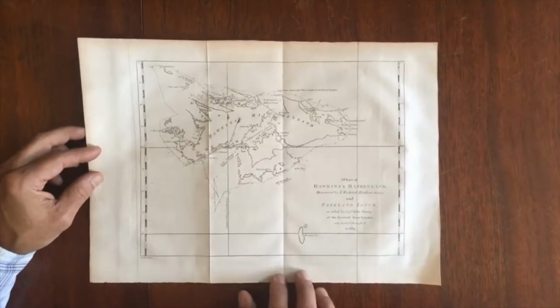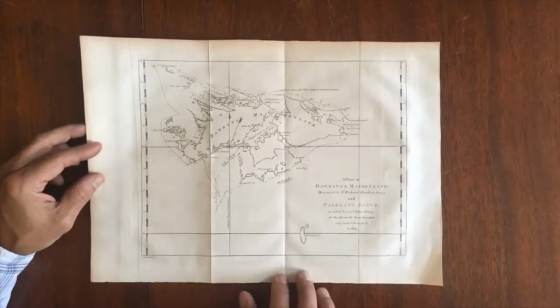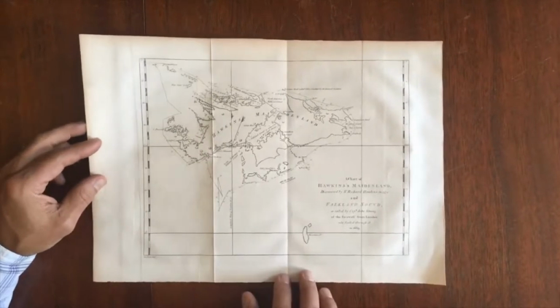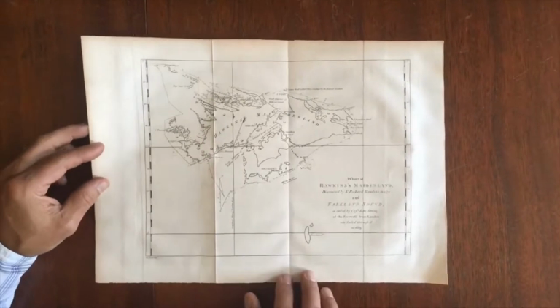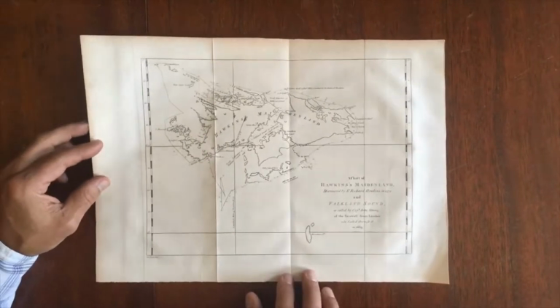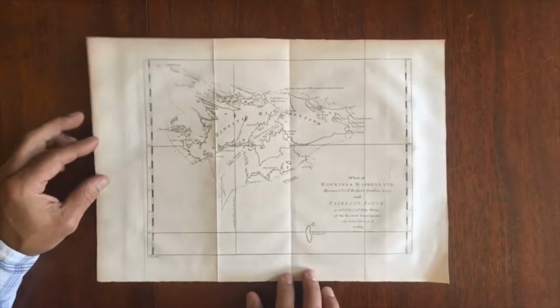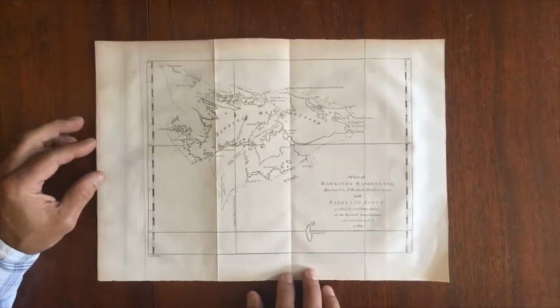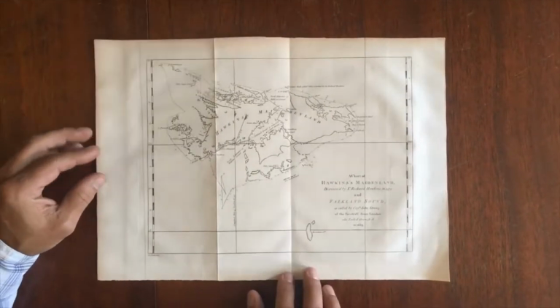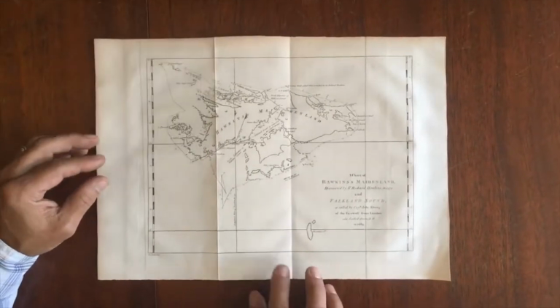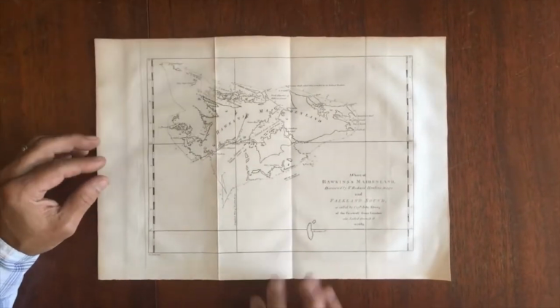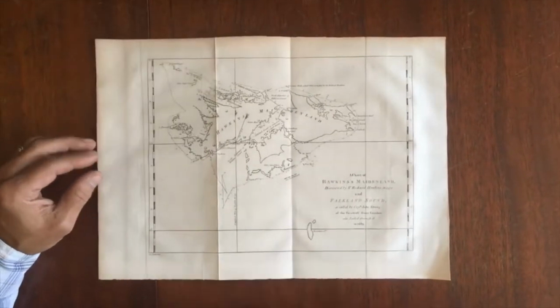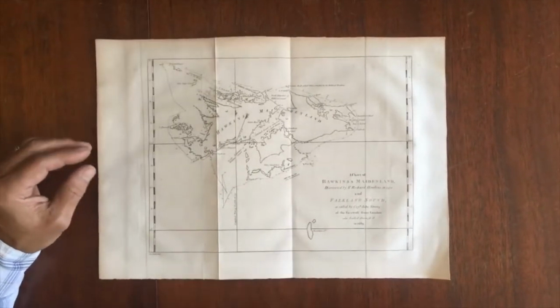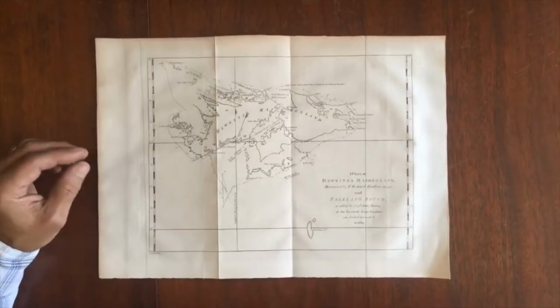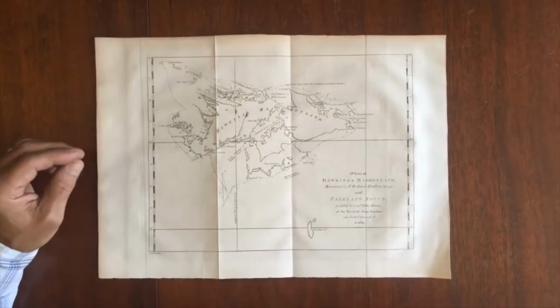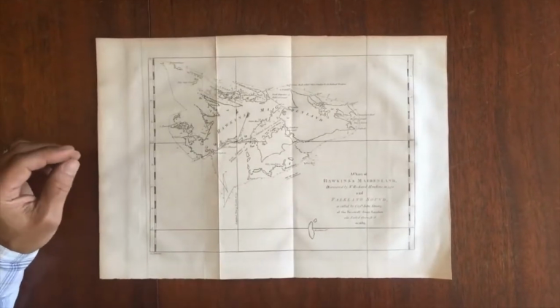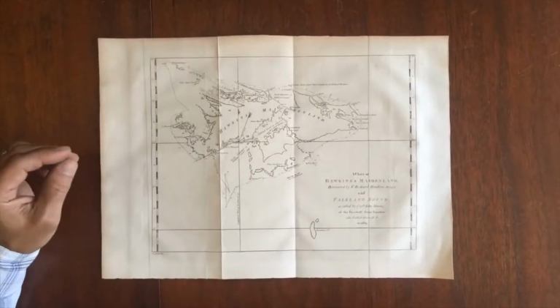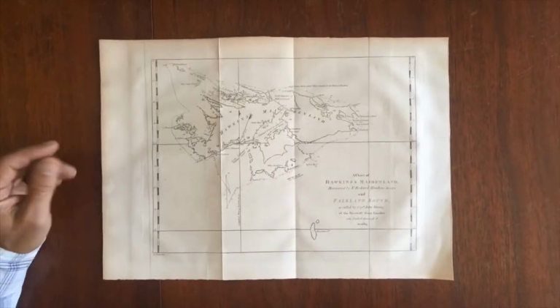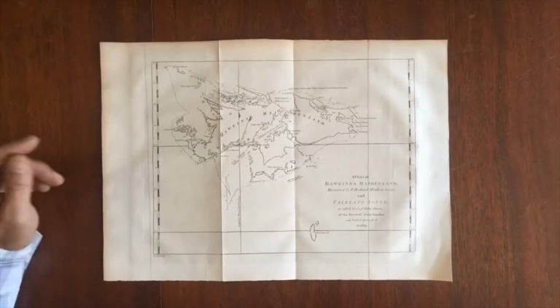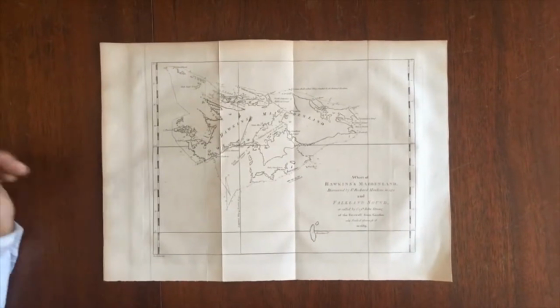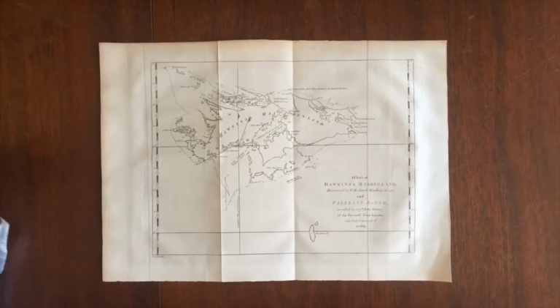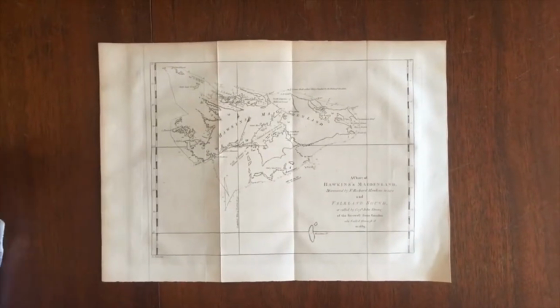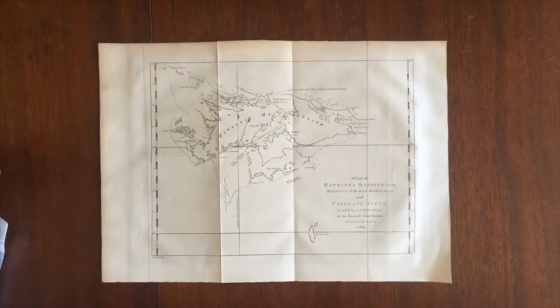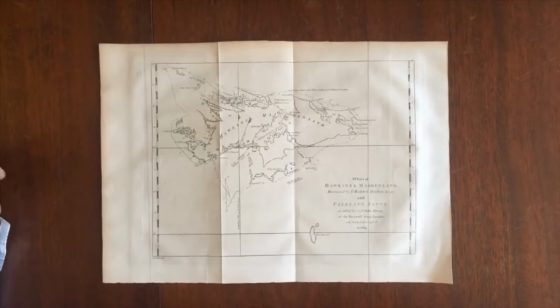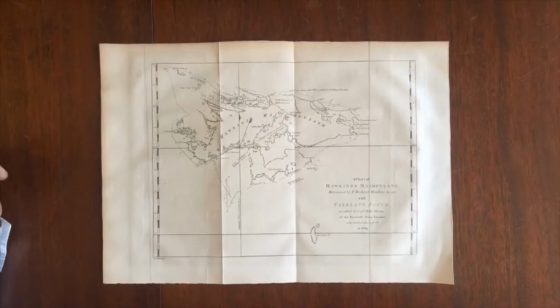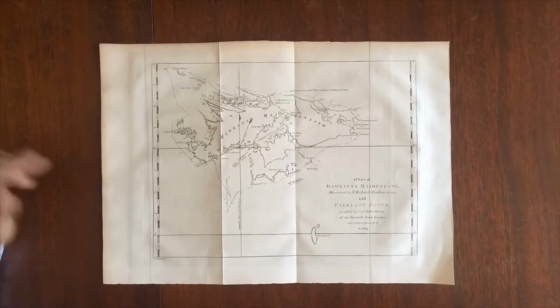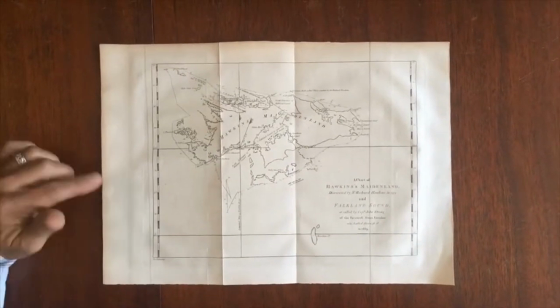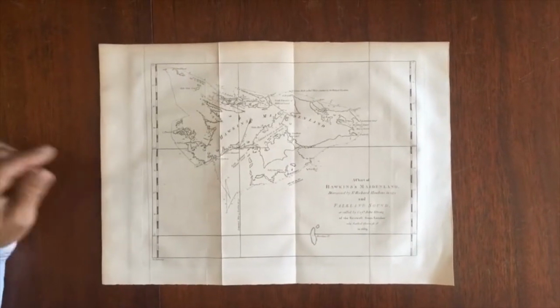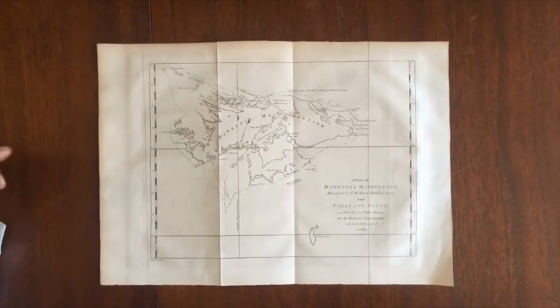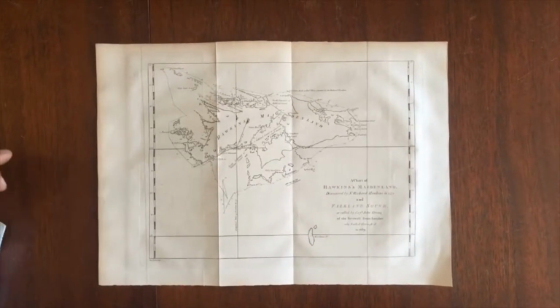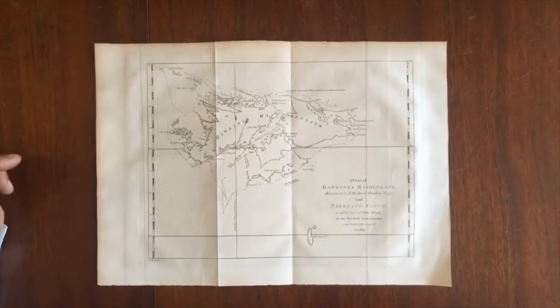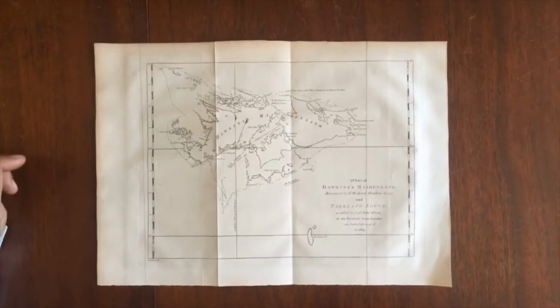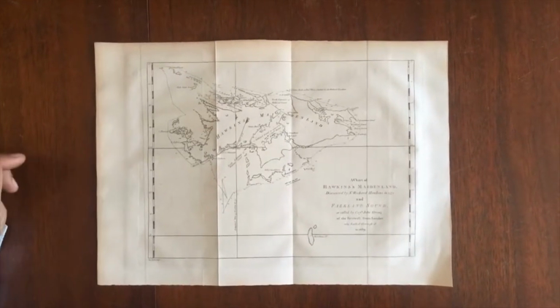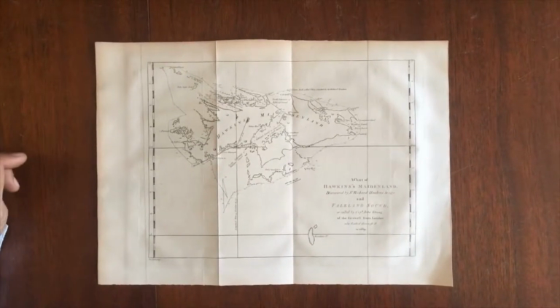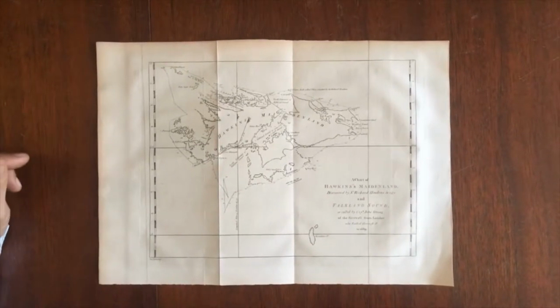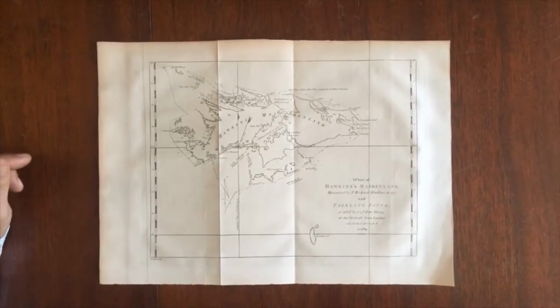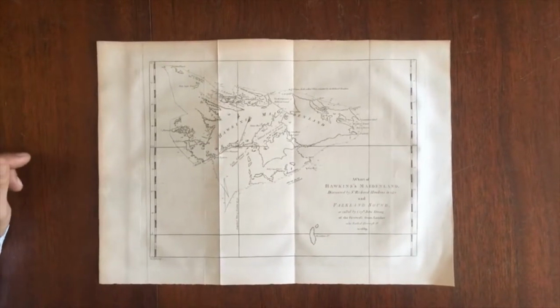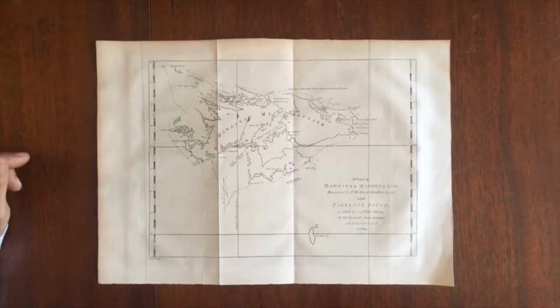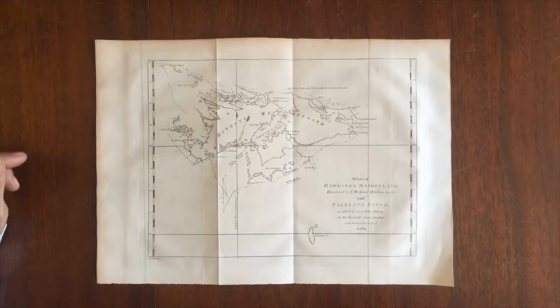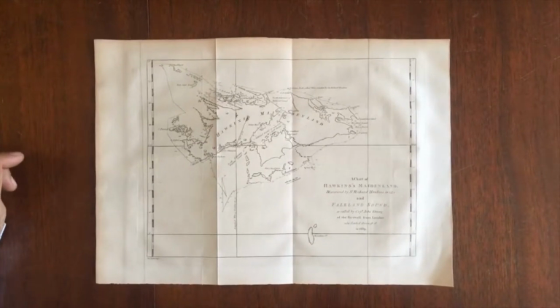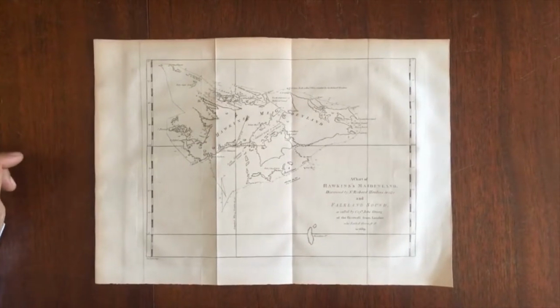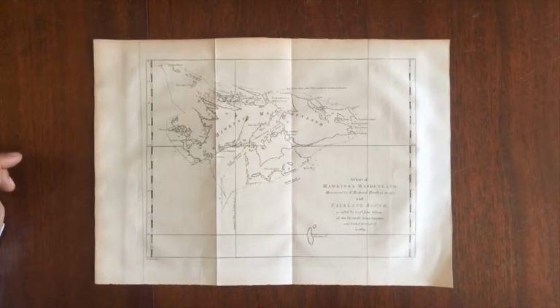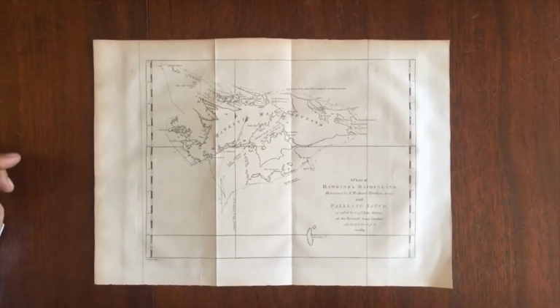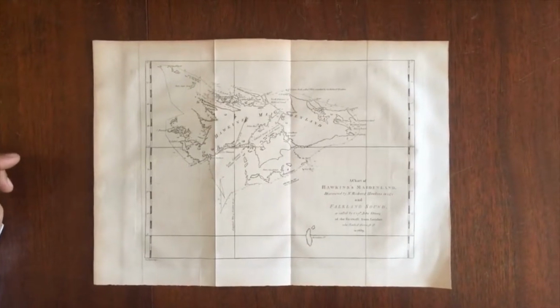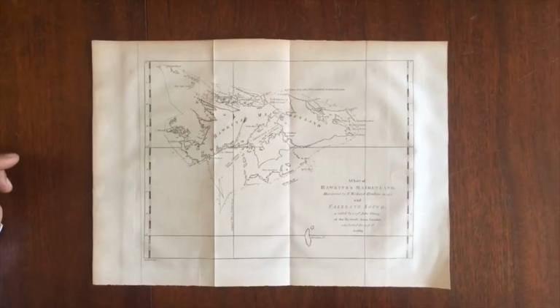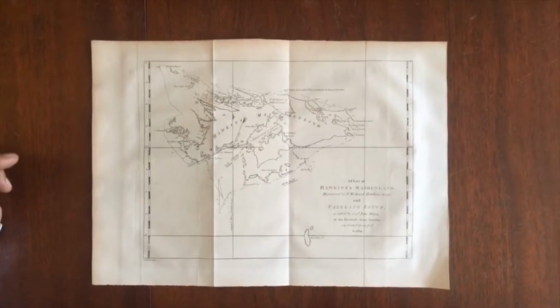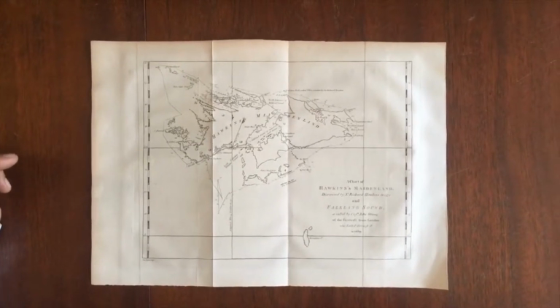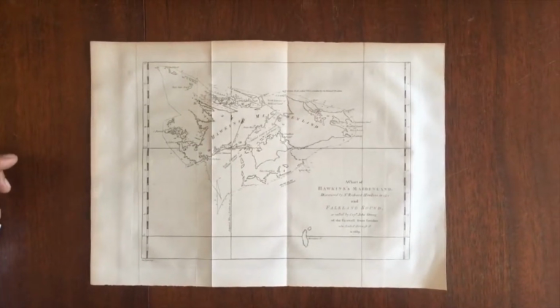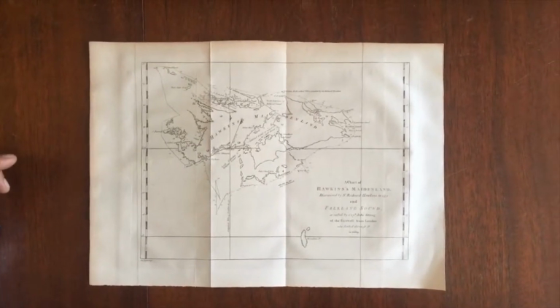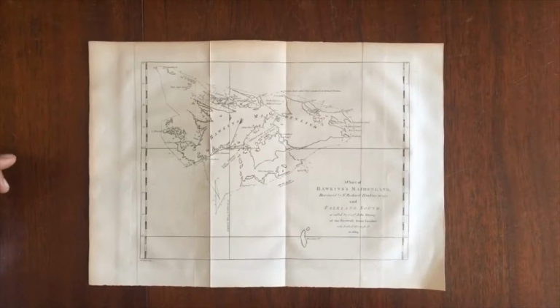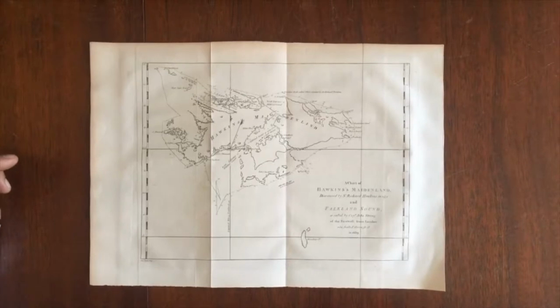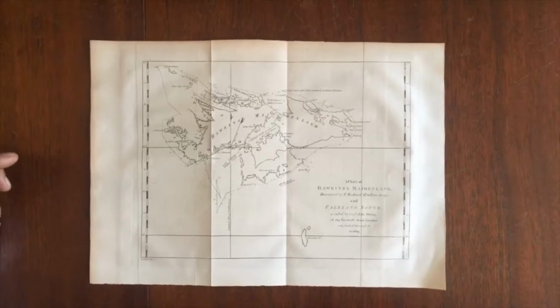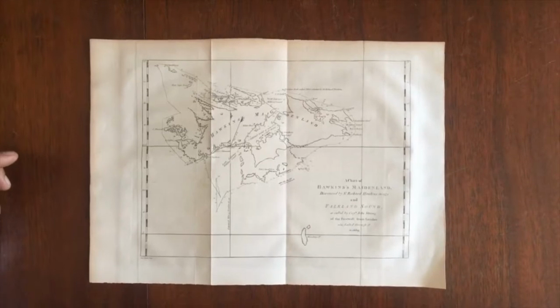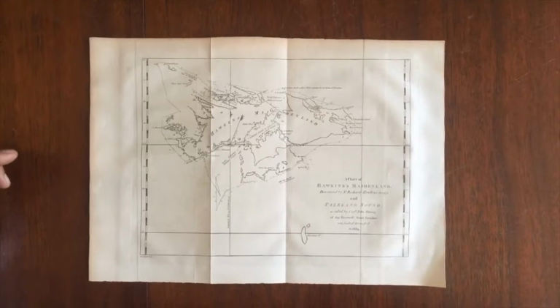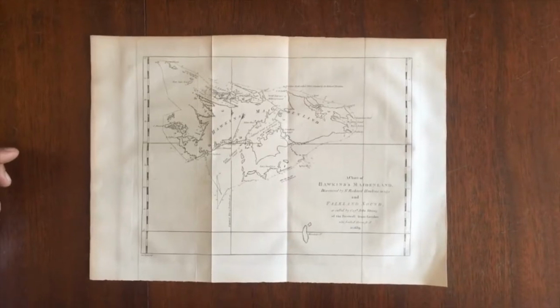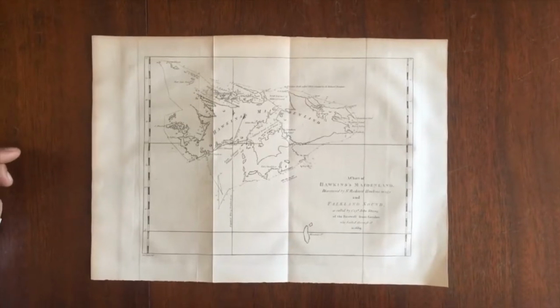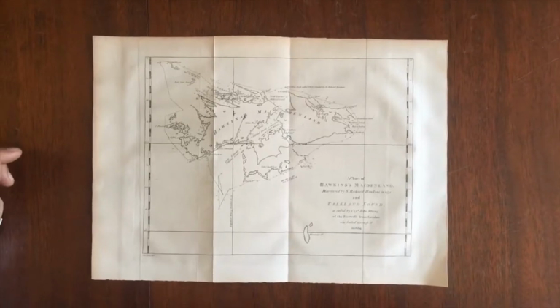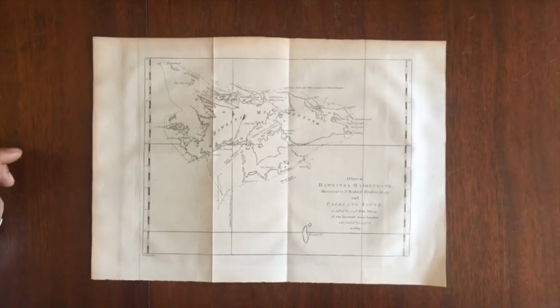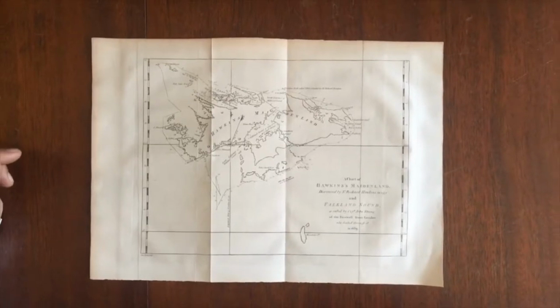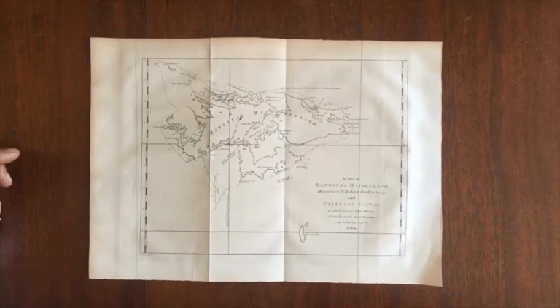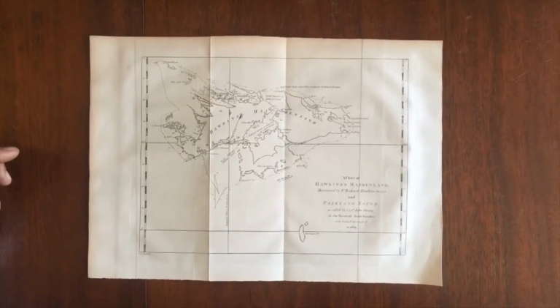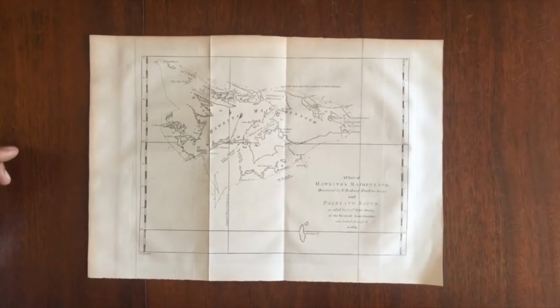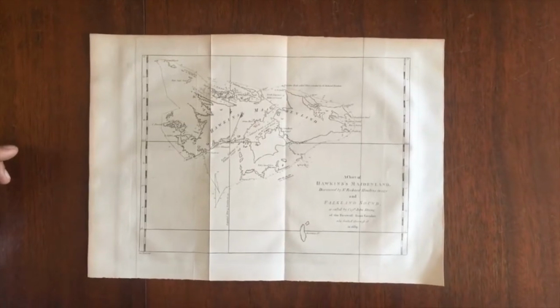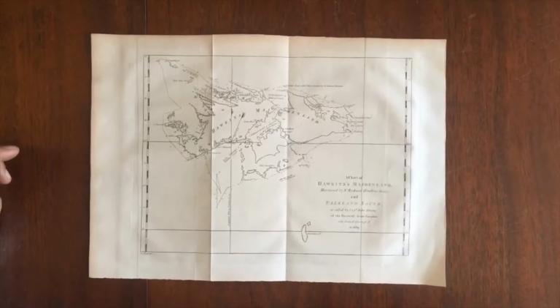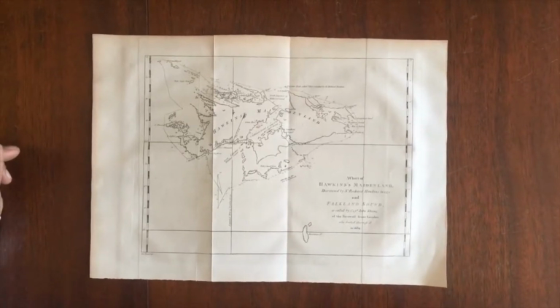Nice map of these islands, well preserved, and it is available now online from me, Brian DiMambro.